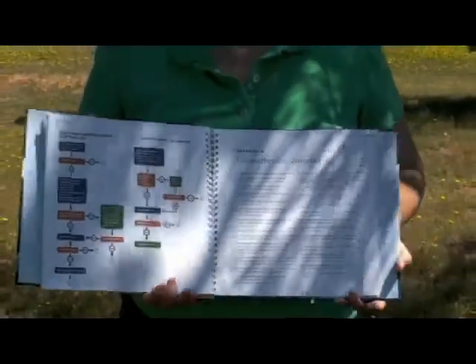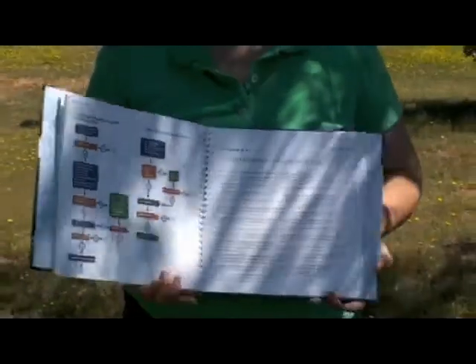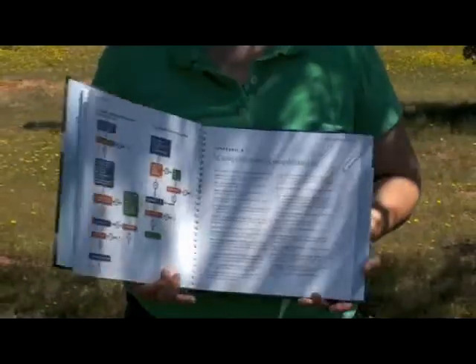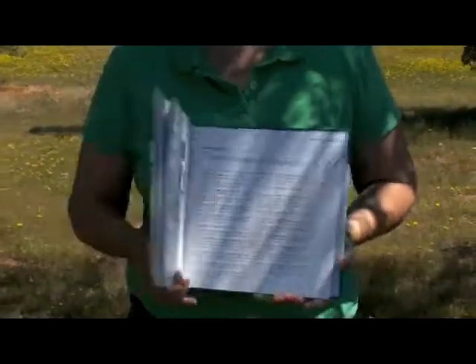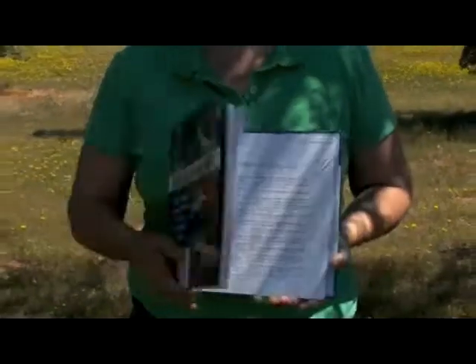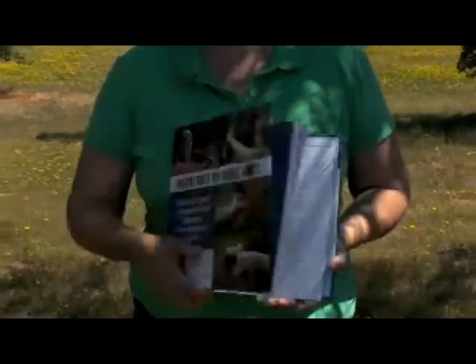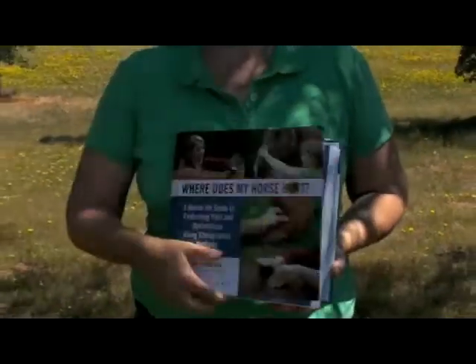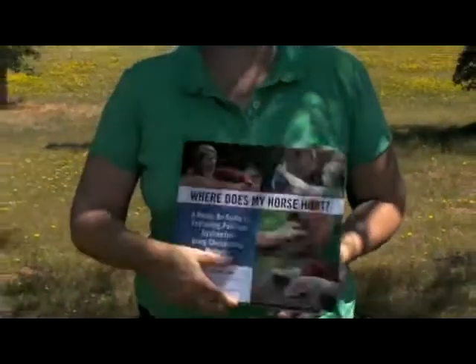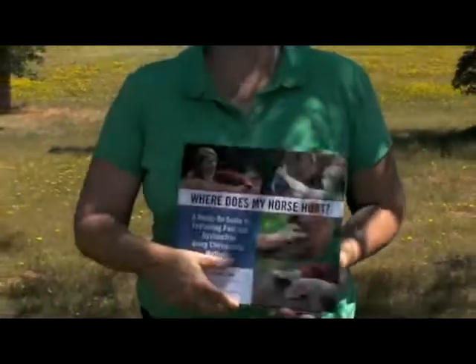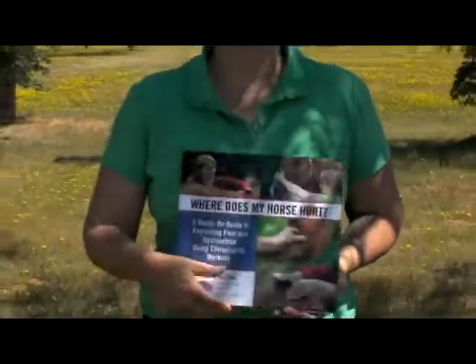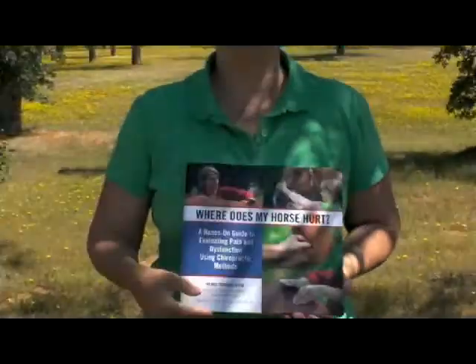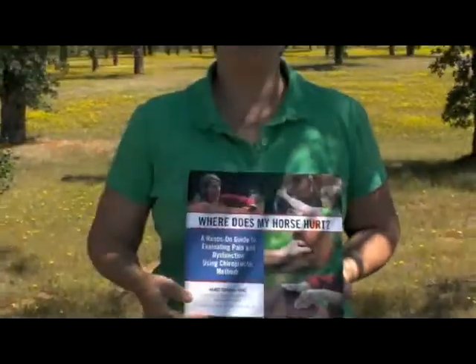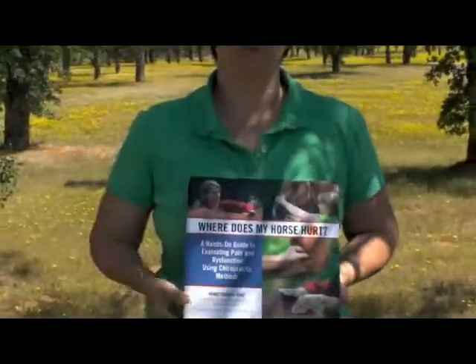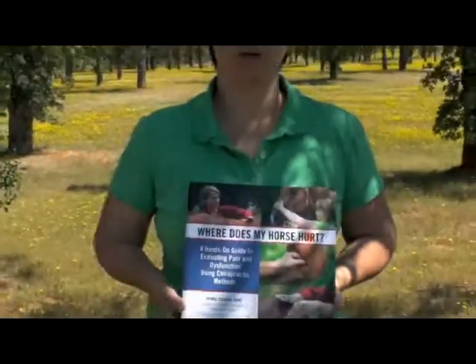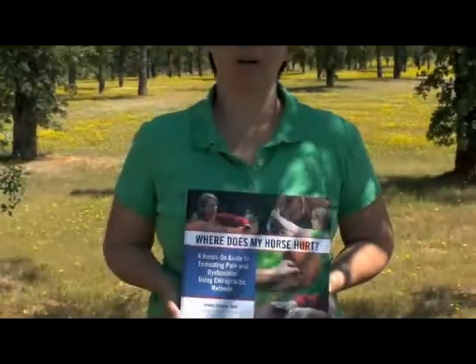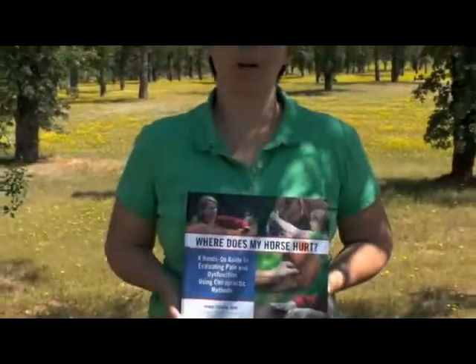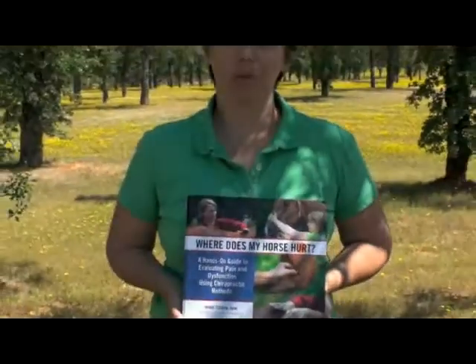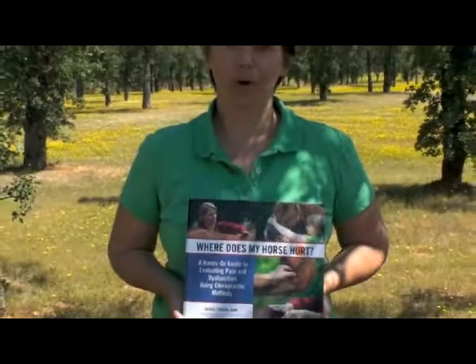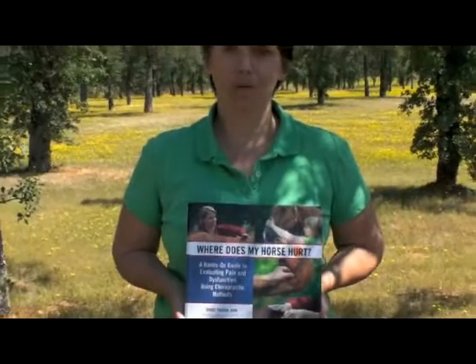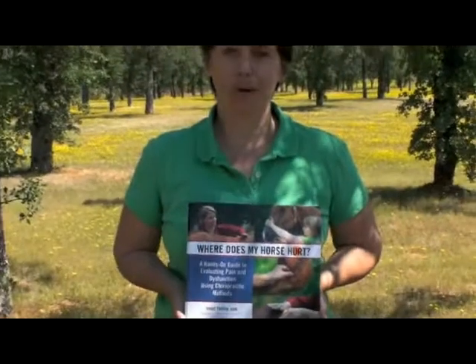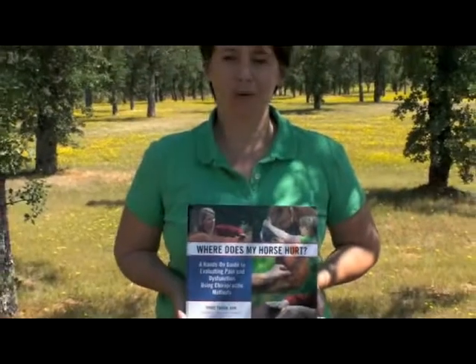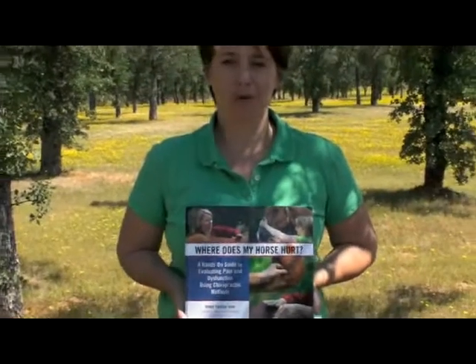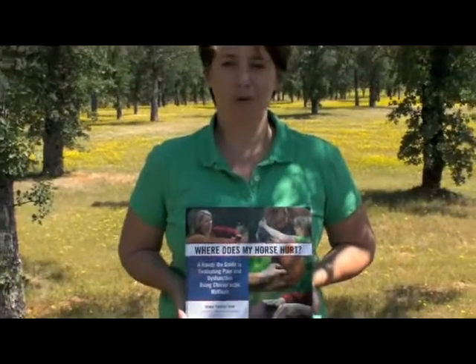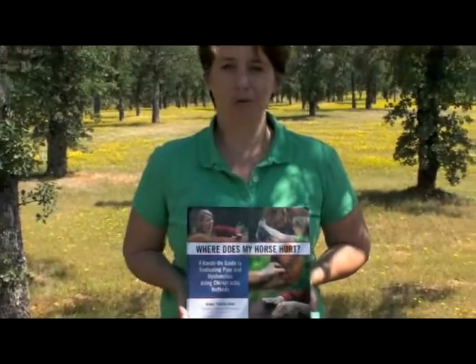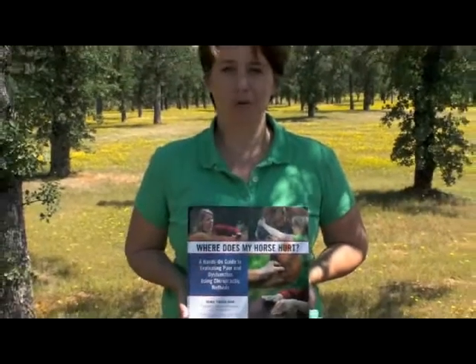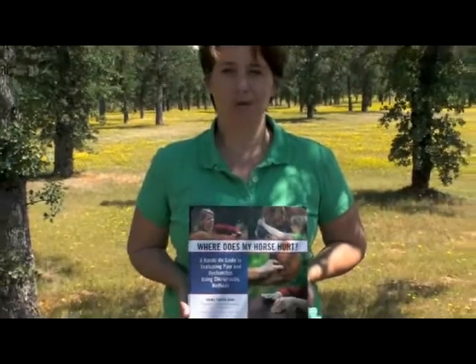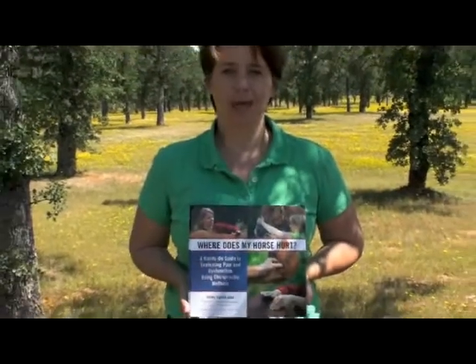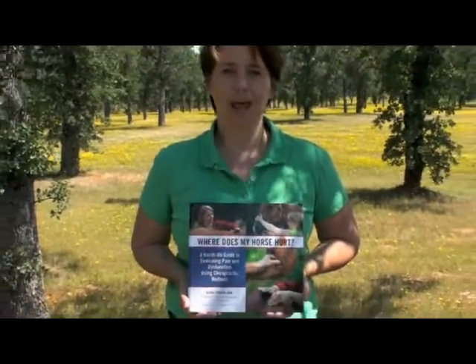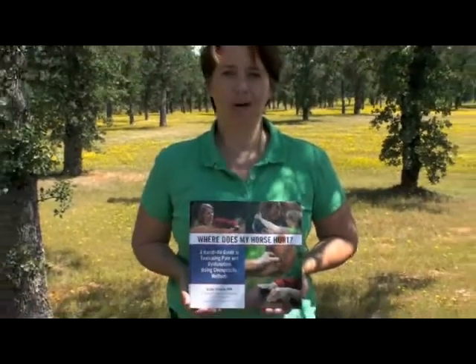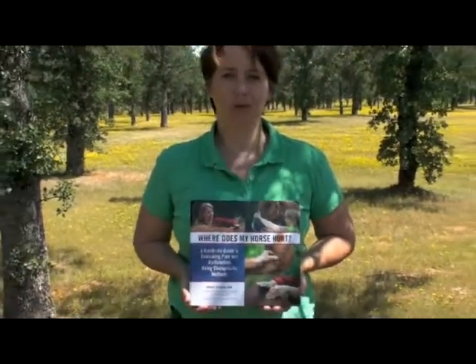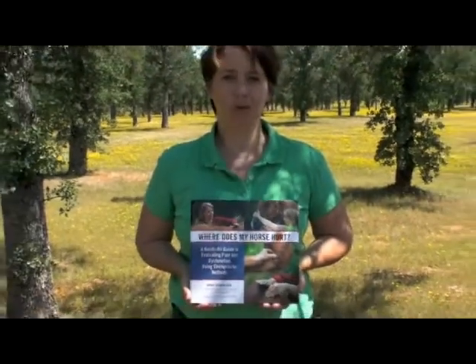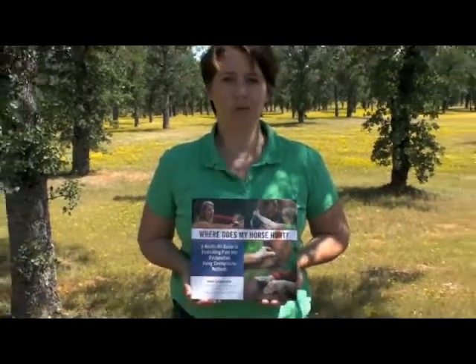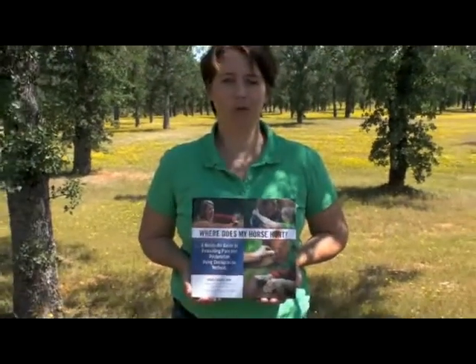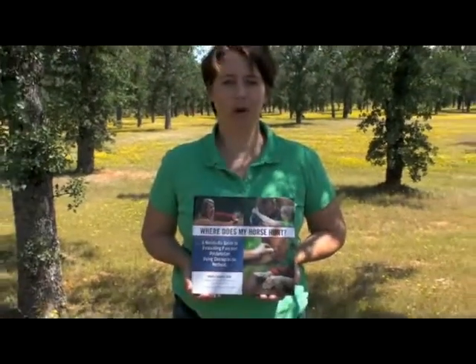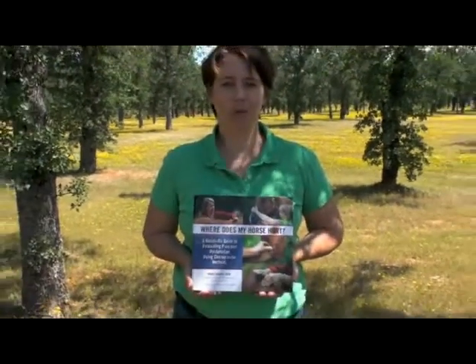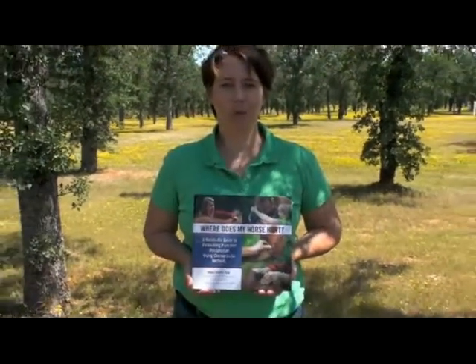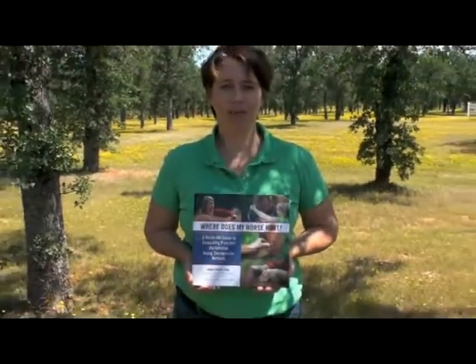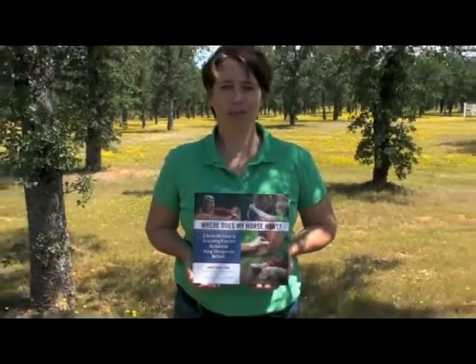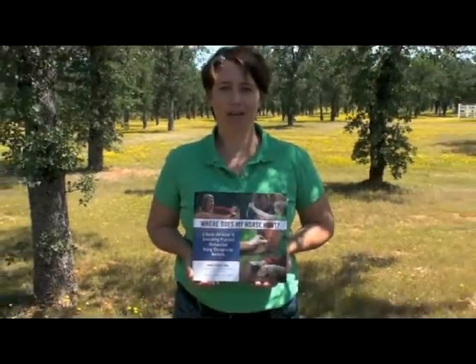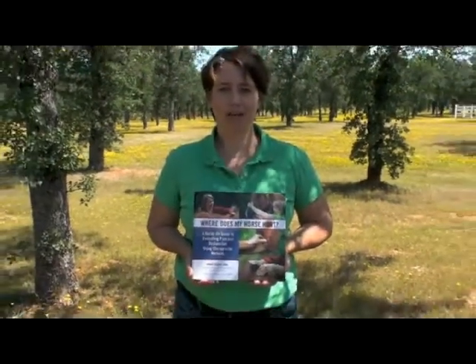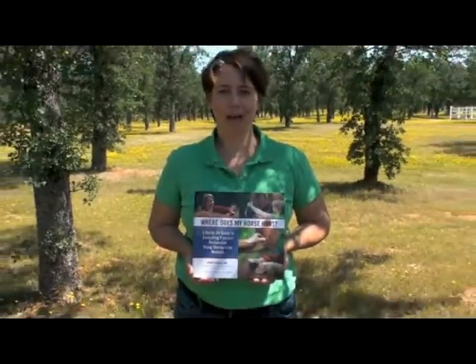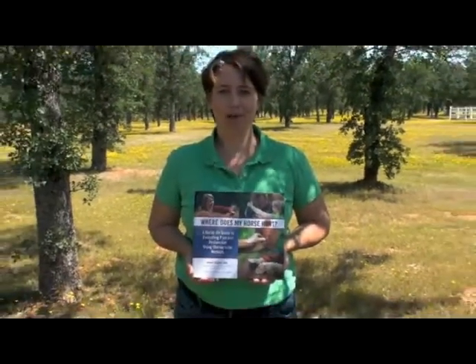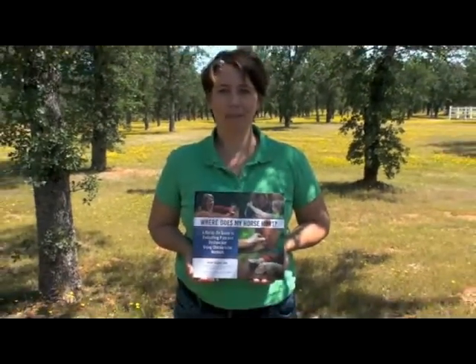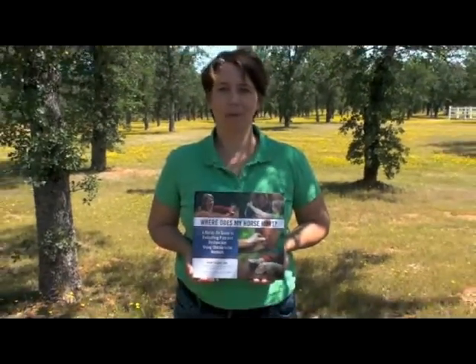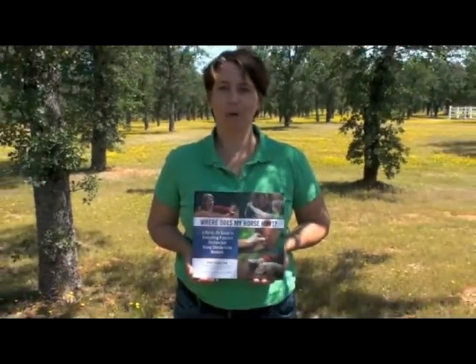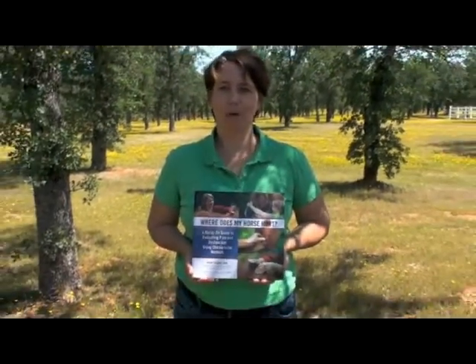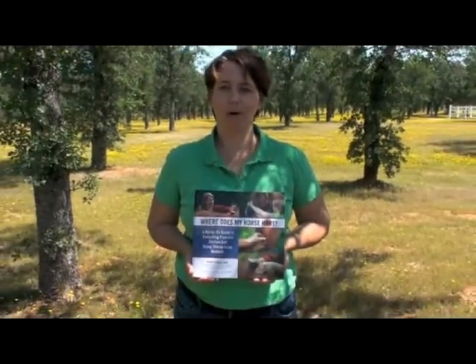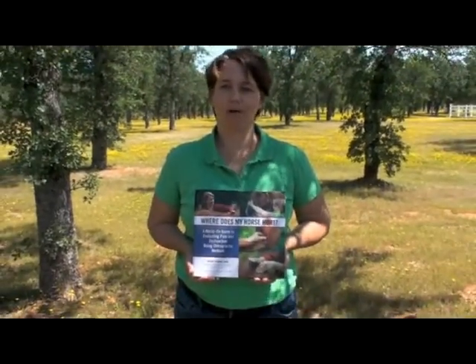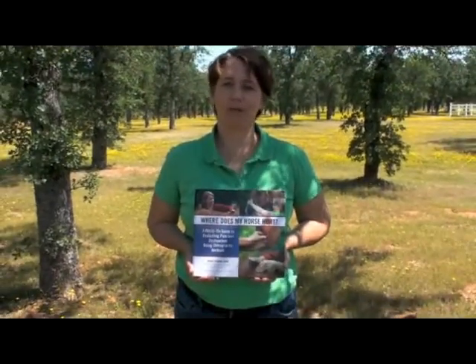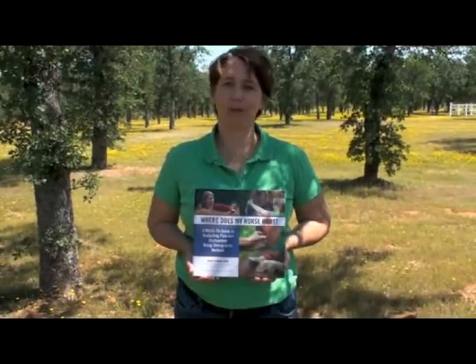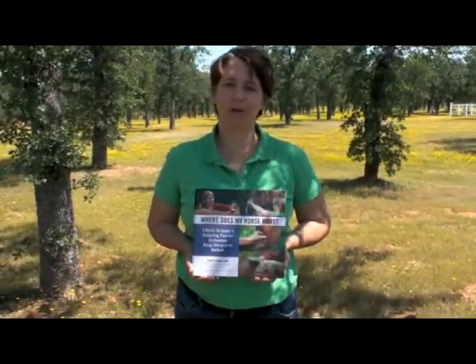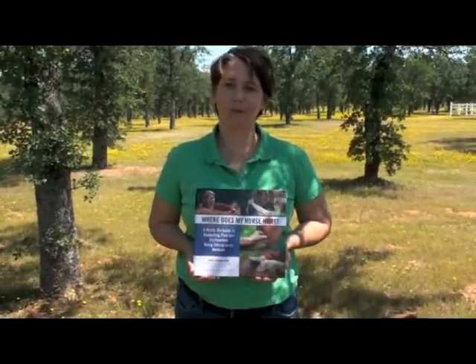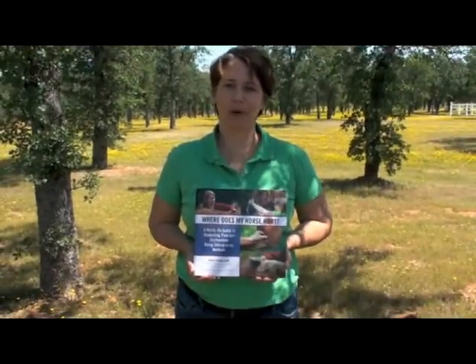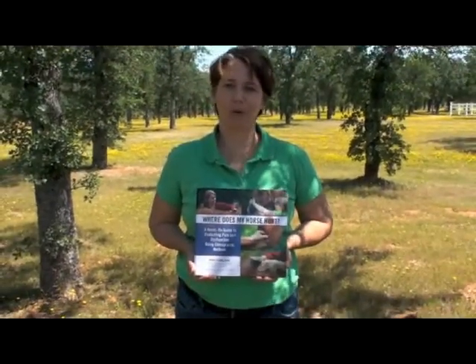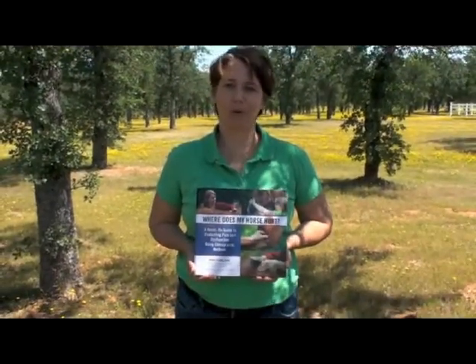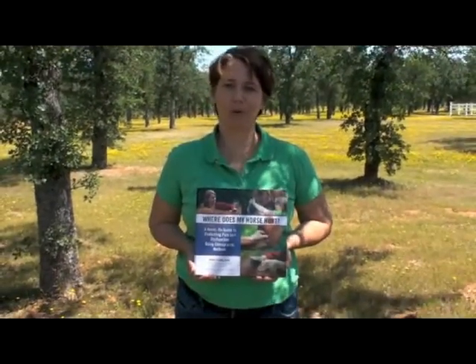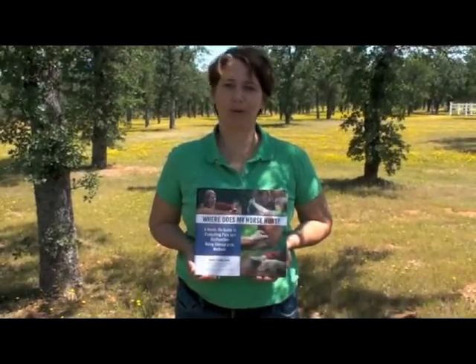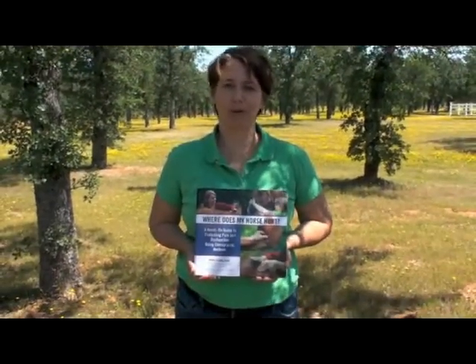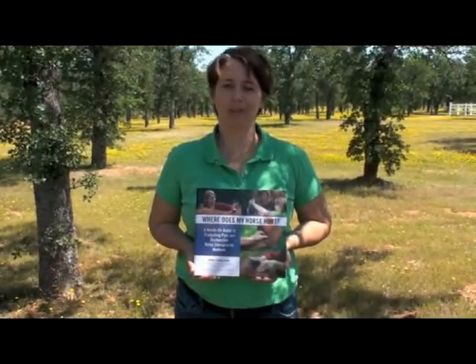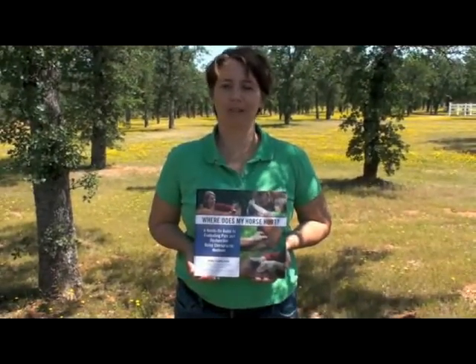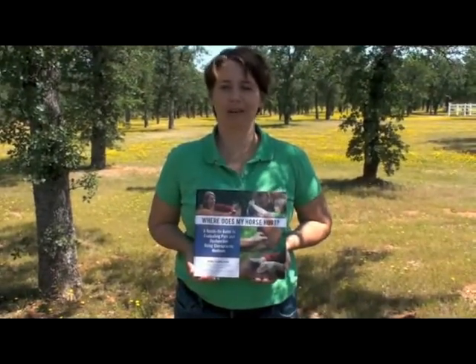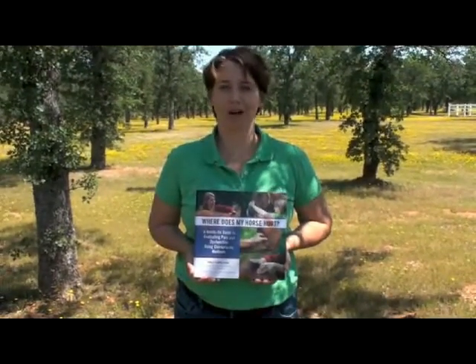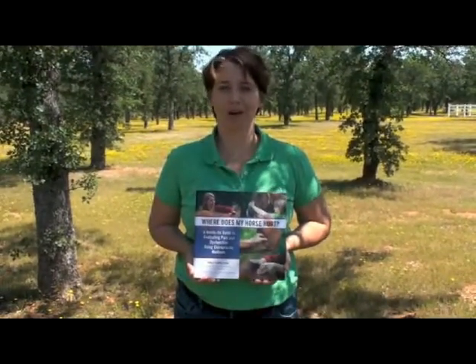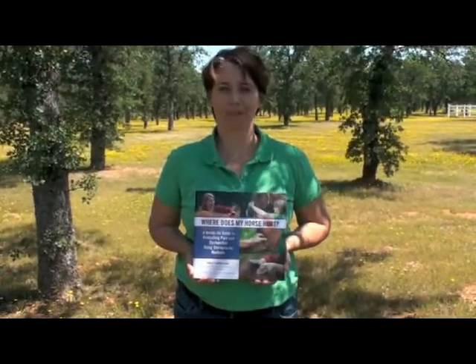Please check out my book Where Does My Horse Hurt at horseandriderbooks.com or wheredoesmyhorsehurt.com.